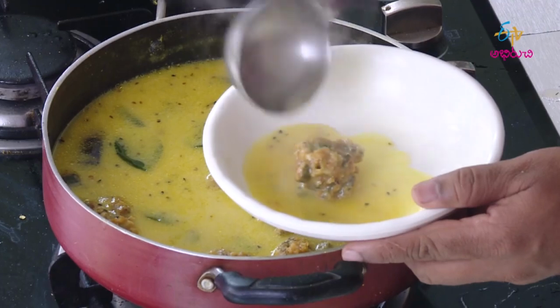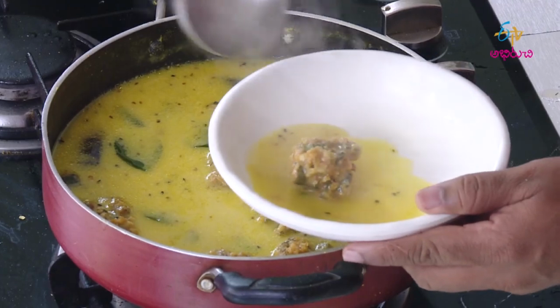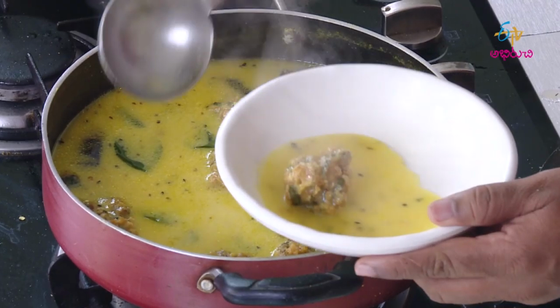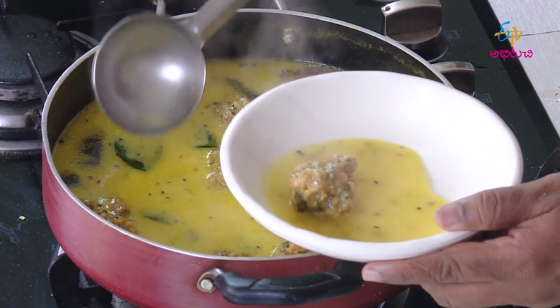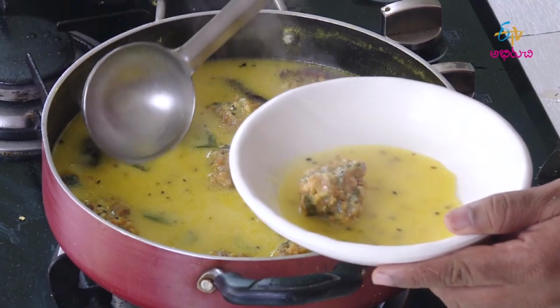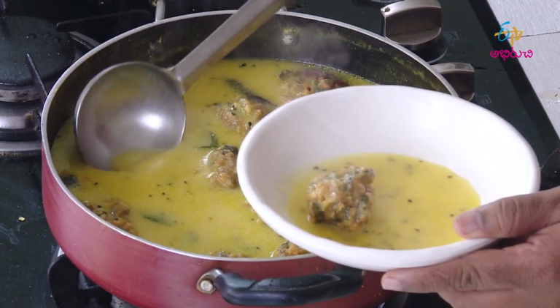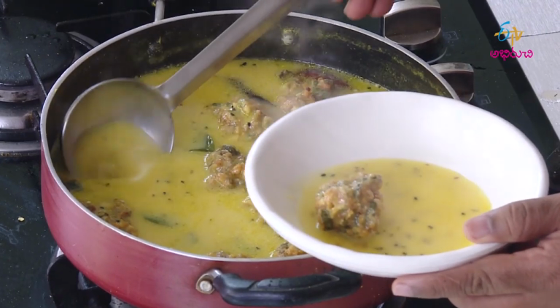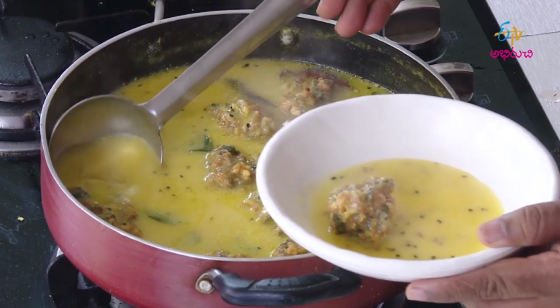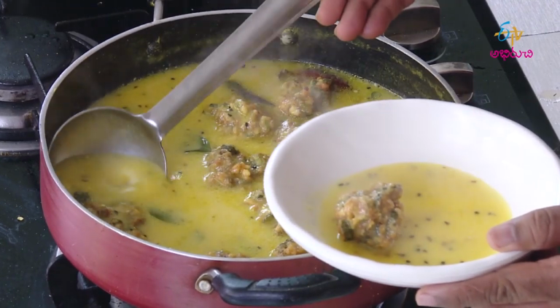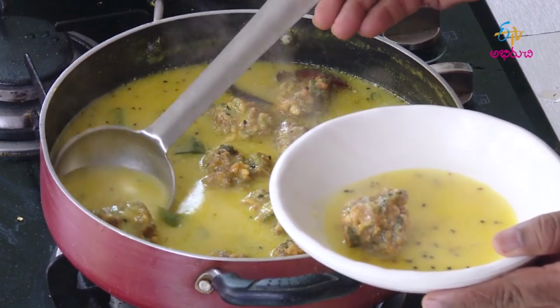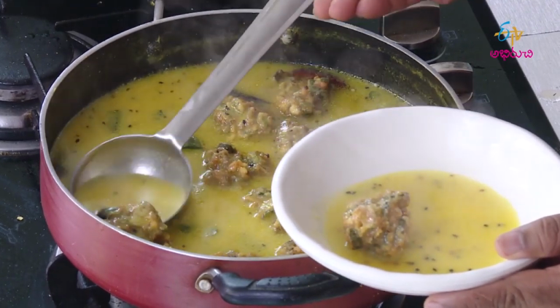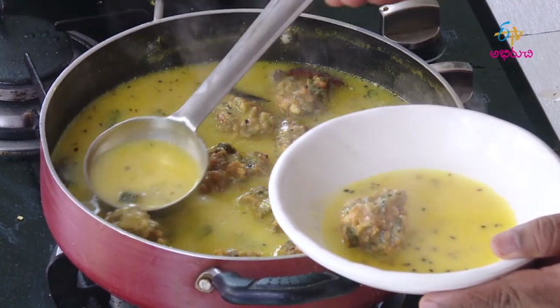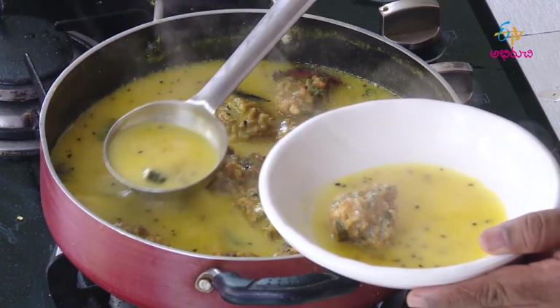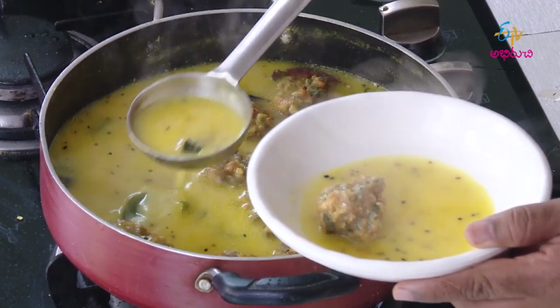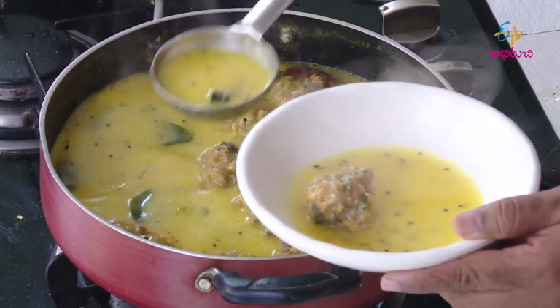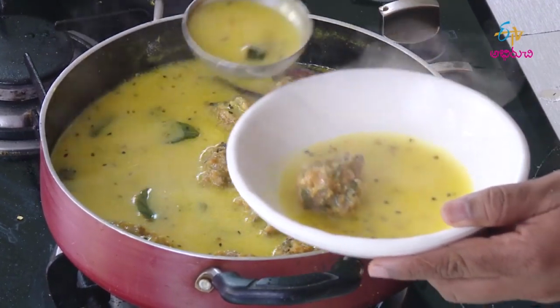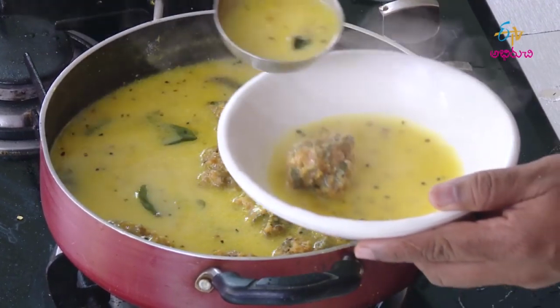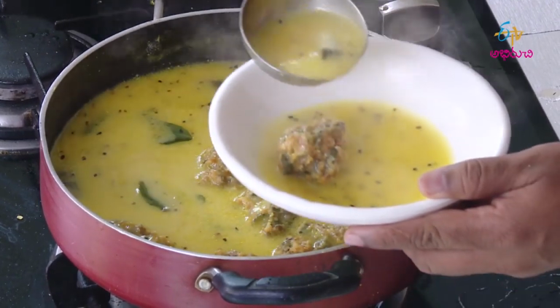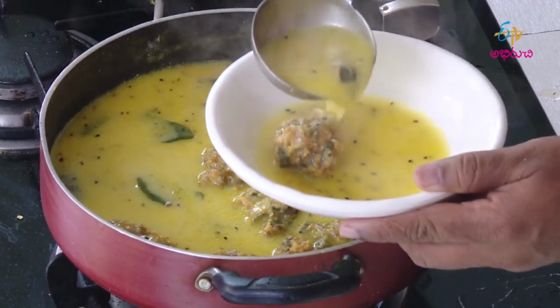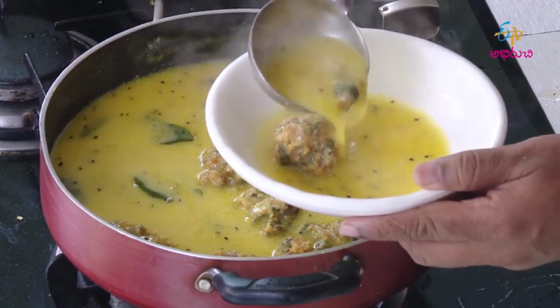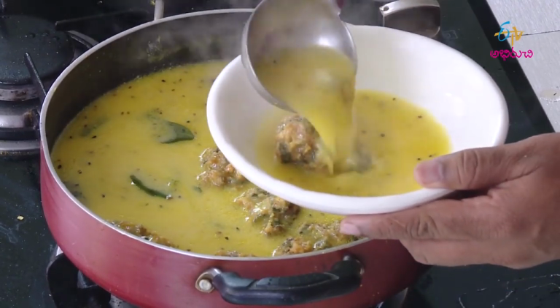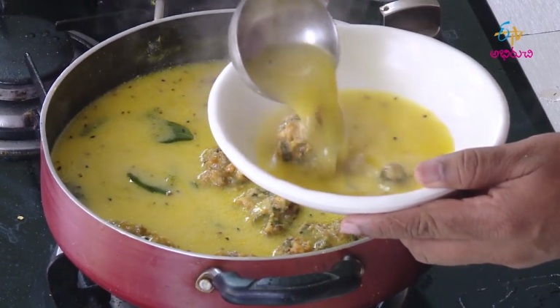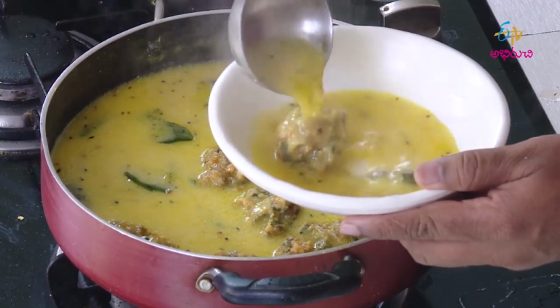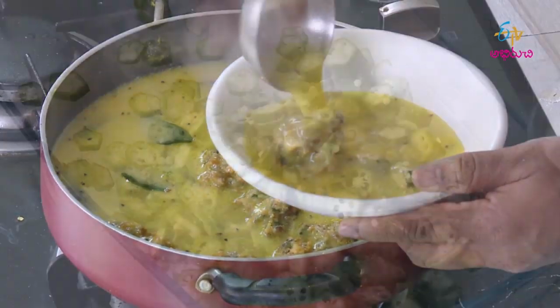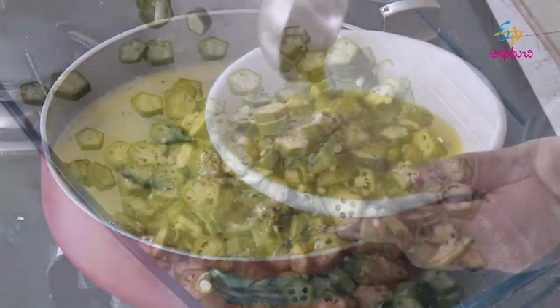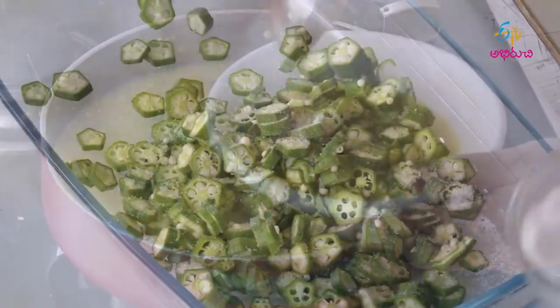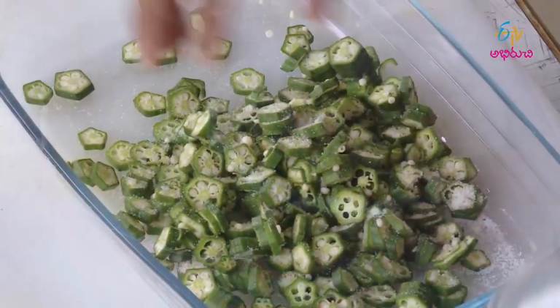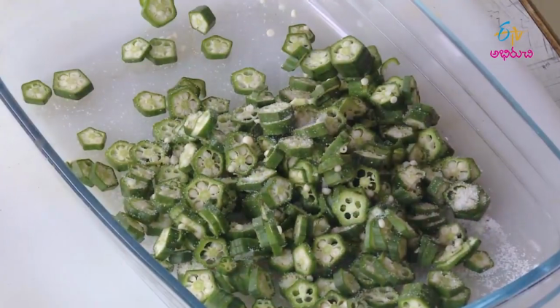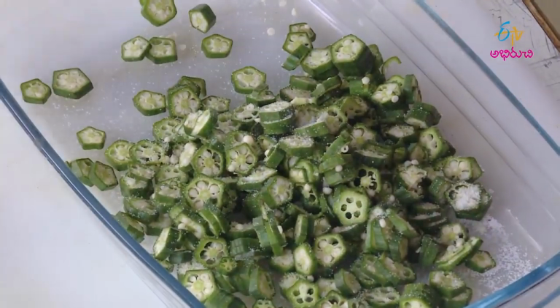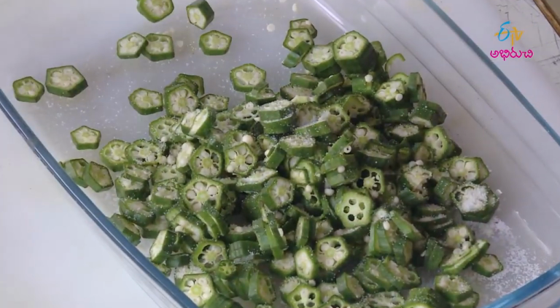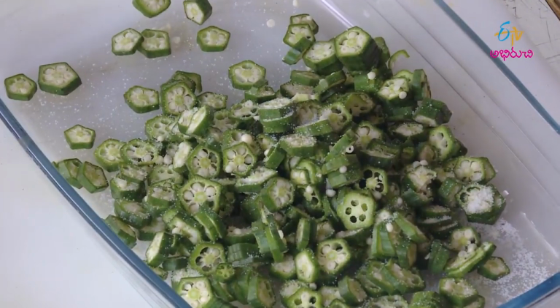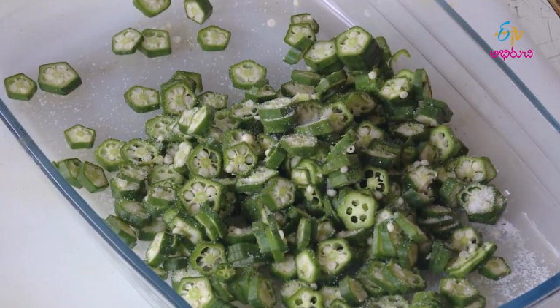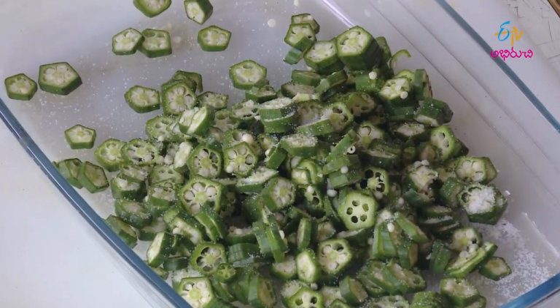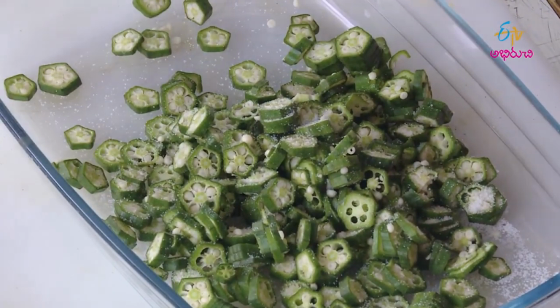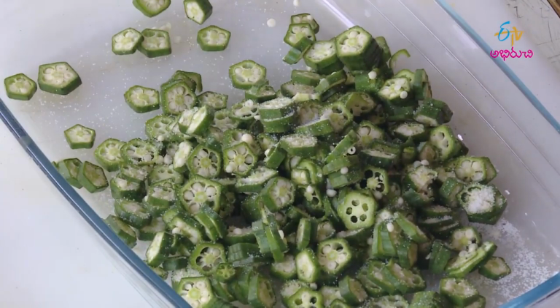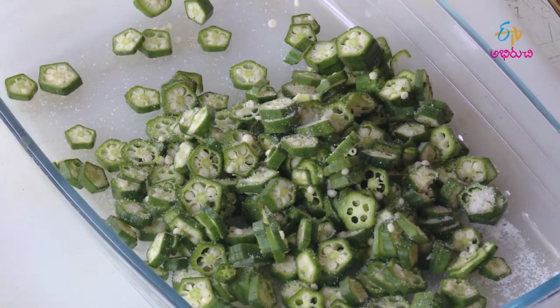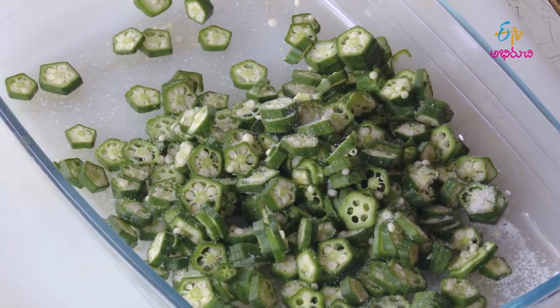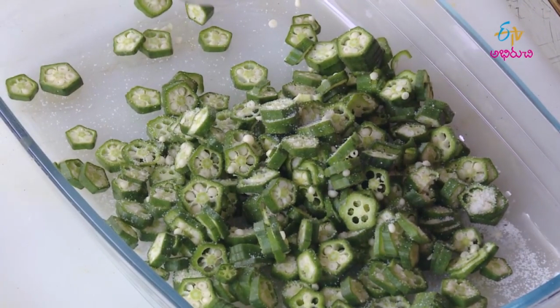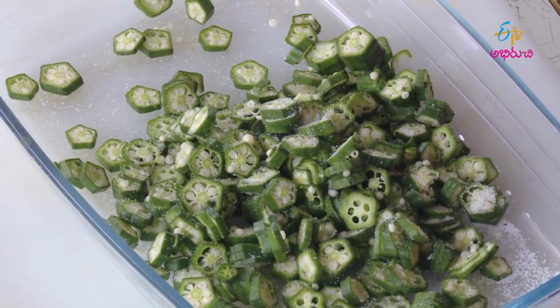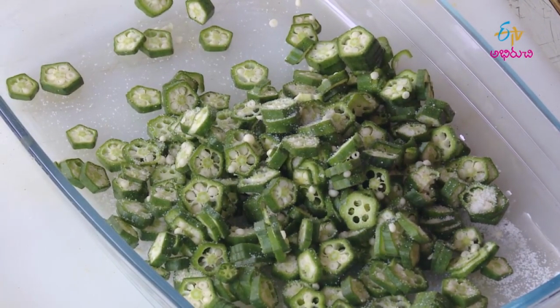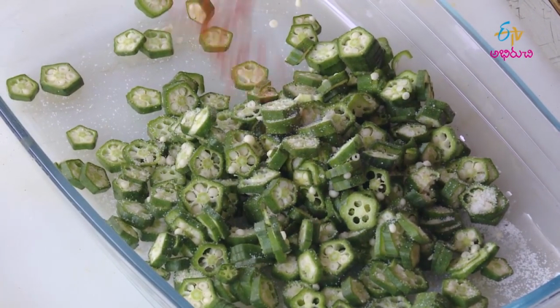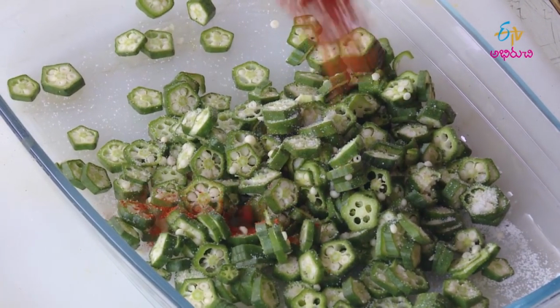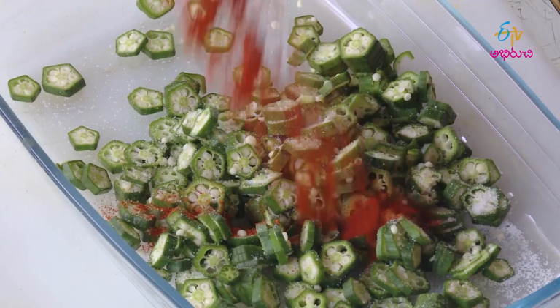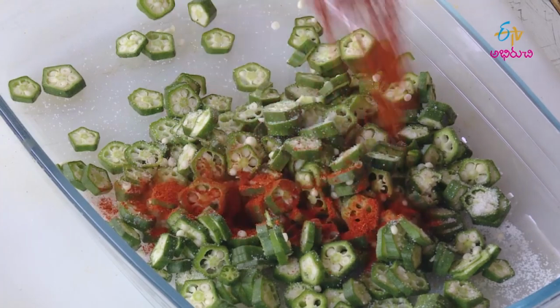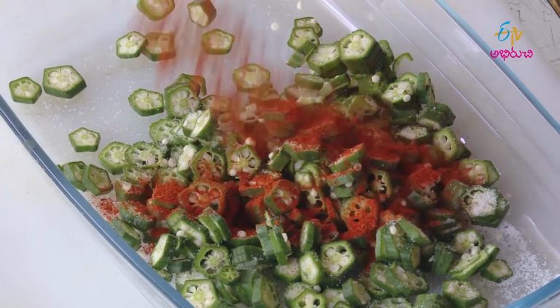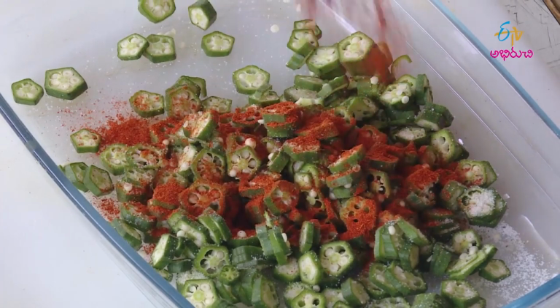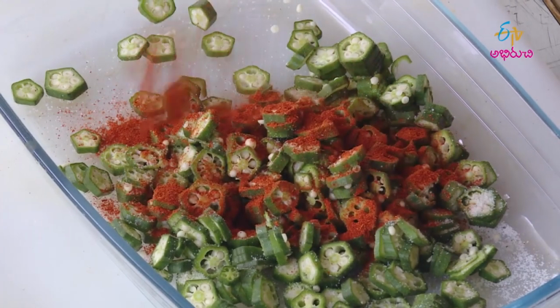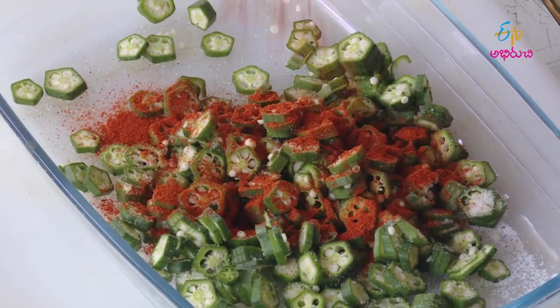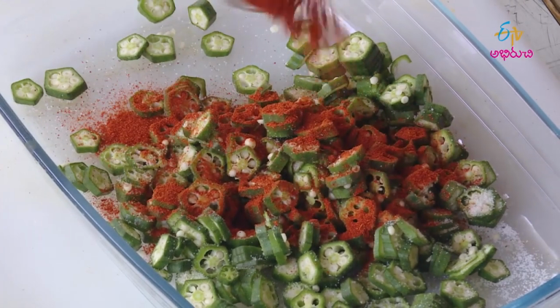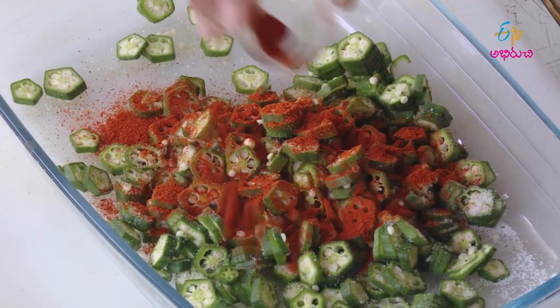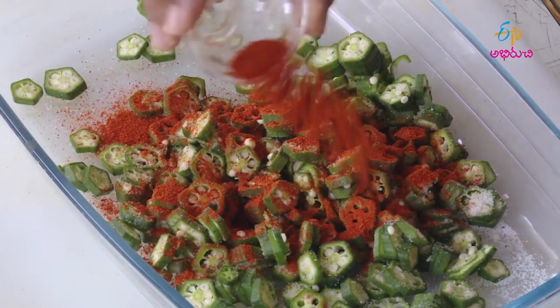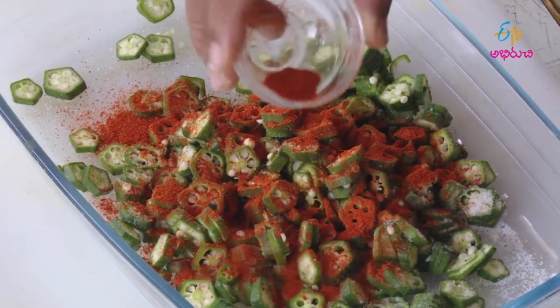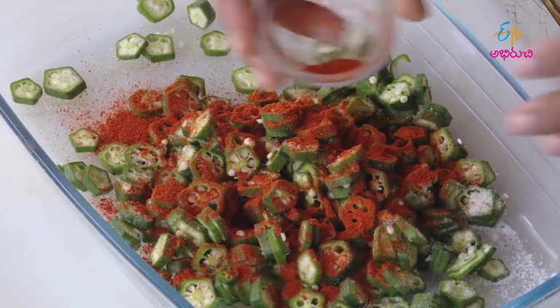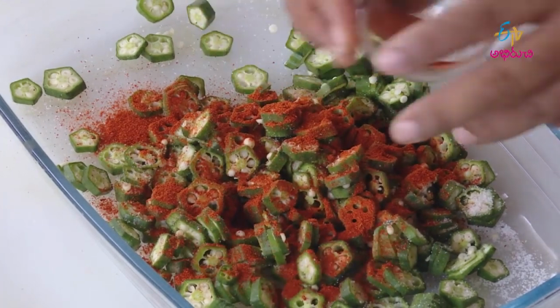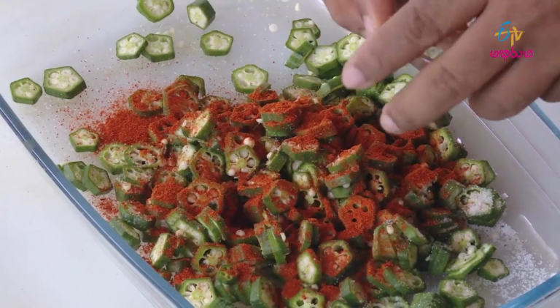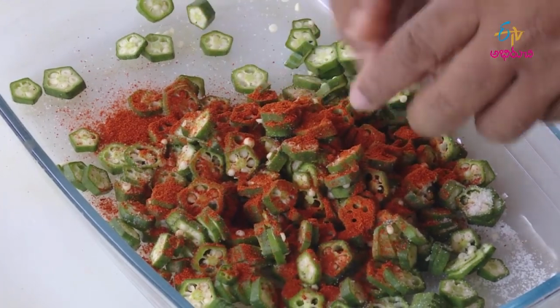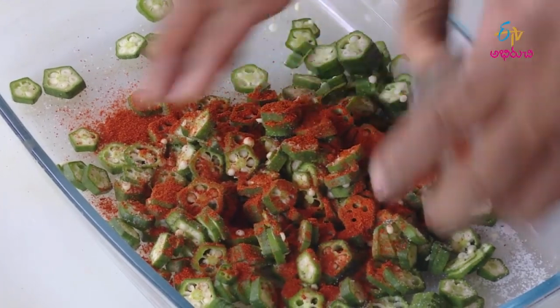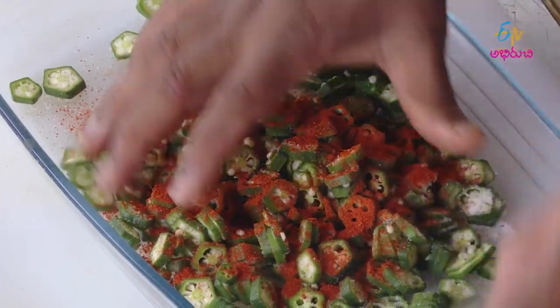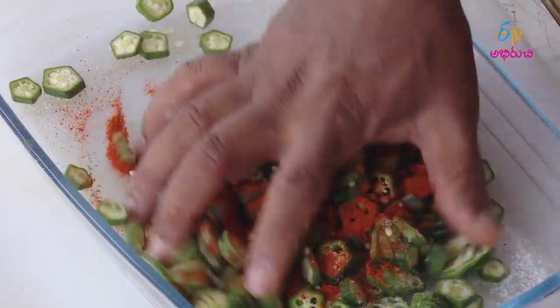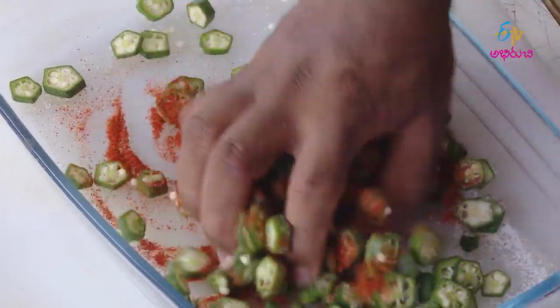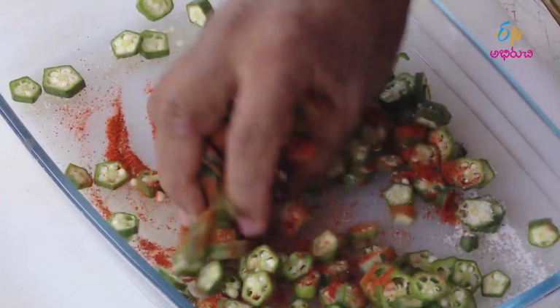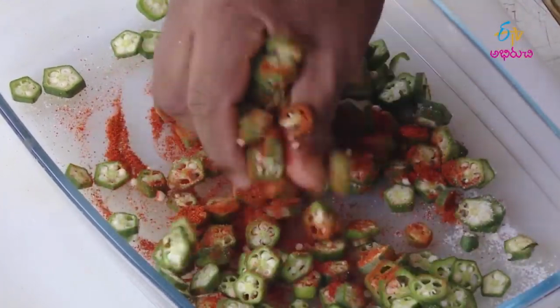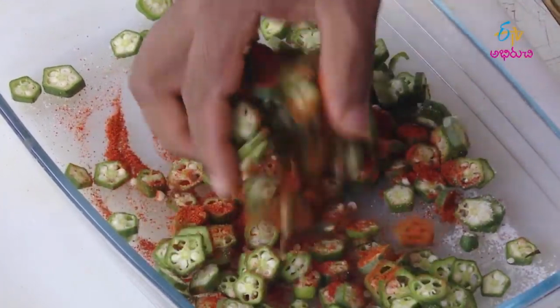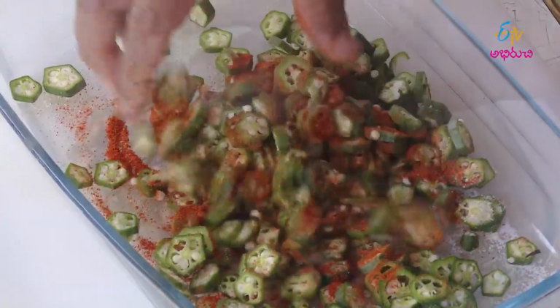Bendakaya kadi pakodi. First, prepare the okra by cutting it into pieces, then mix with salt and spice (uppu karam) and set aside properly.